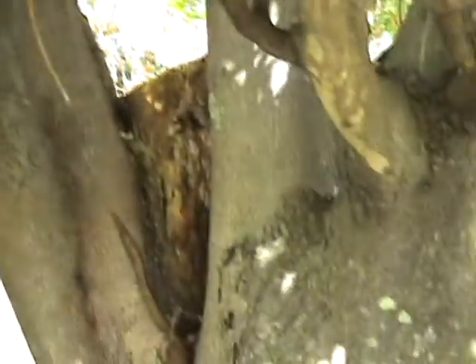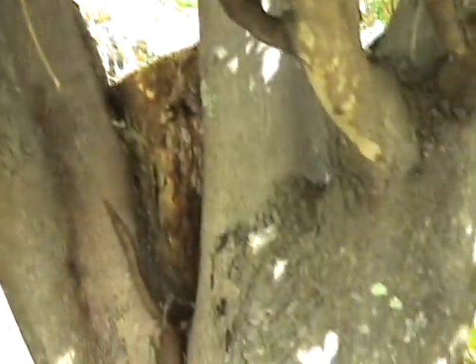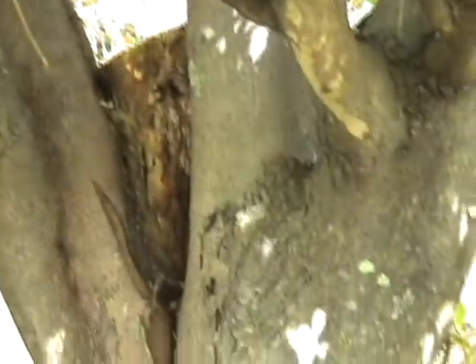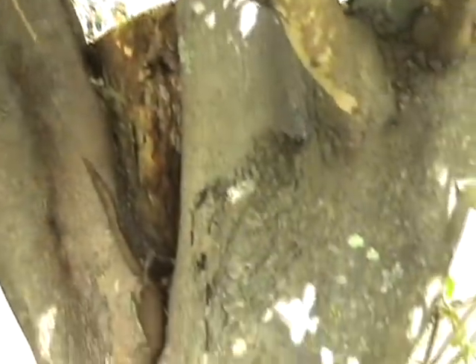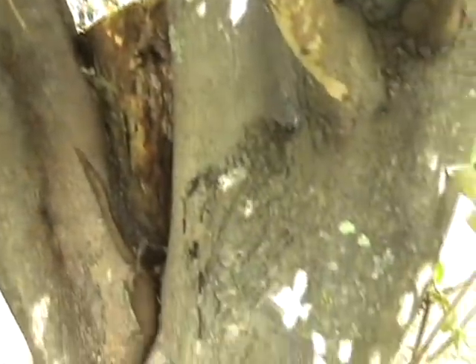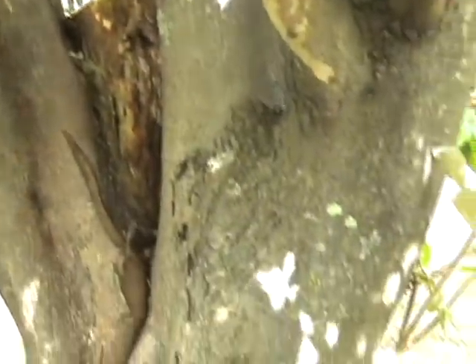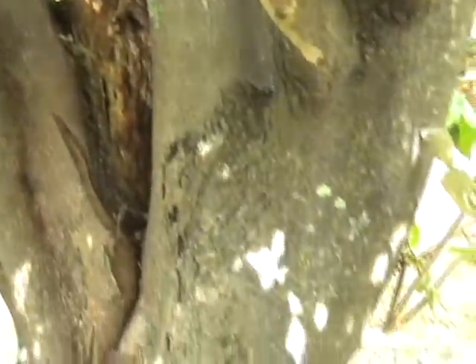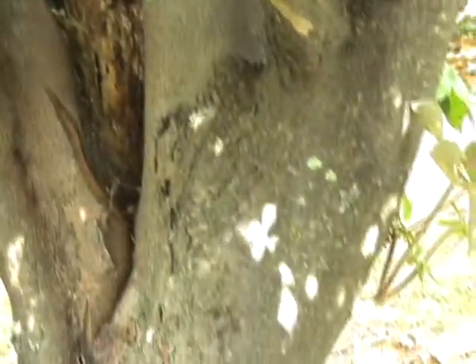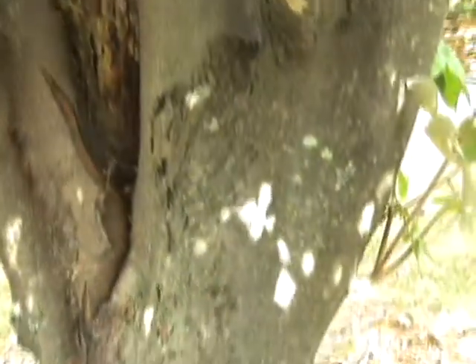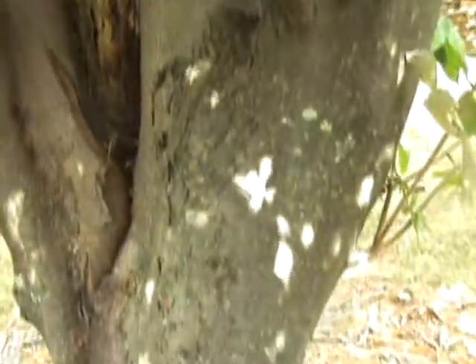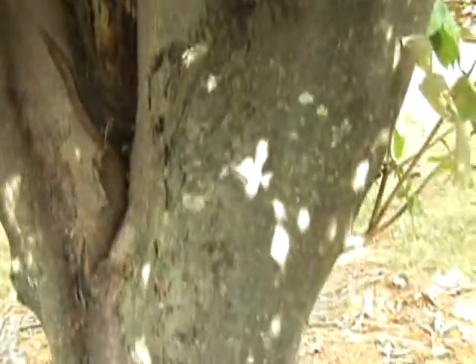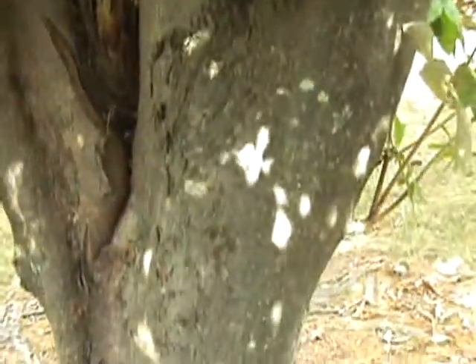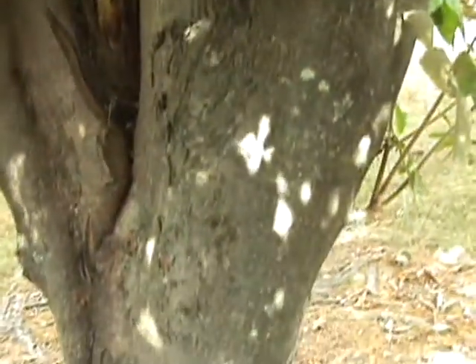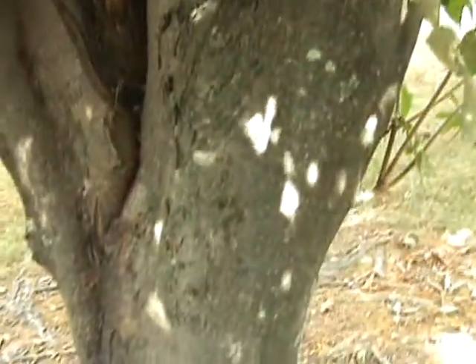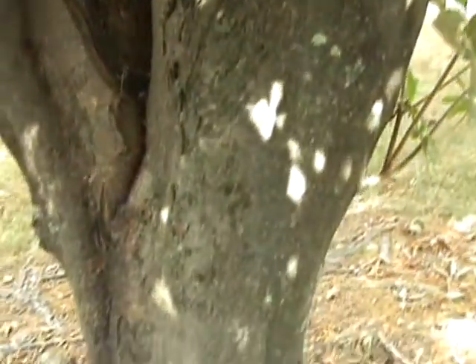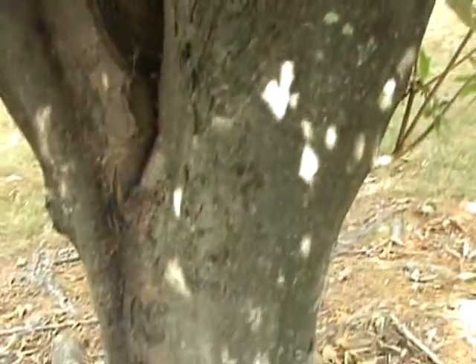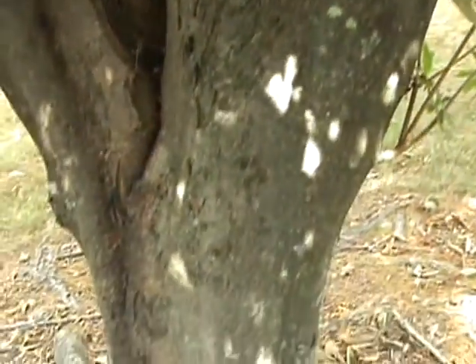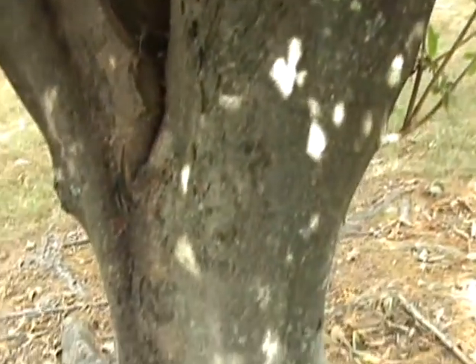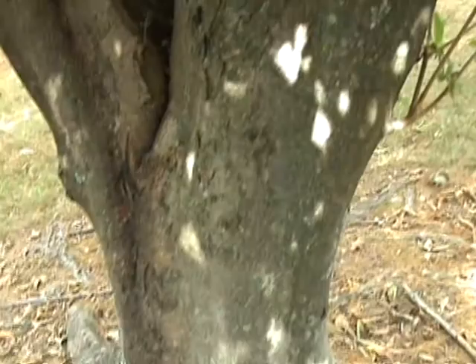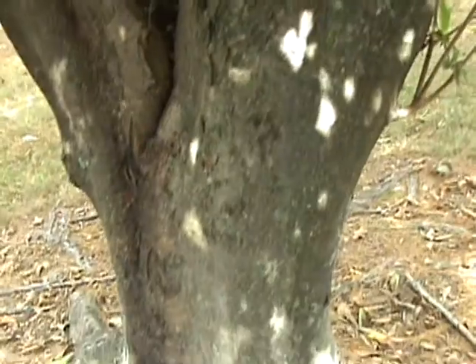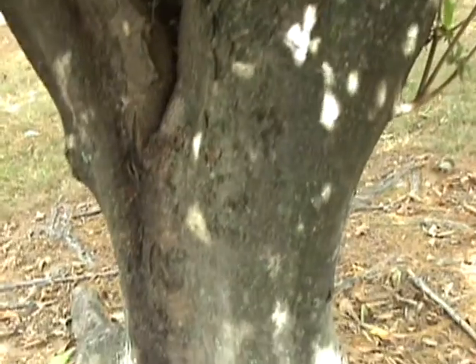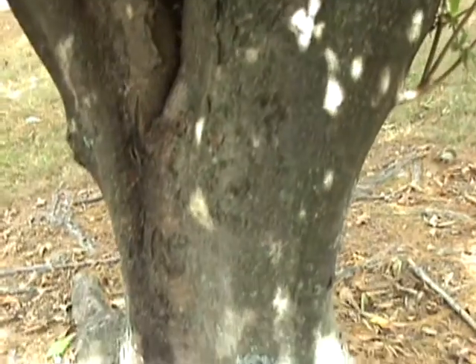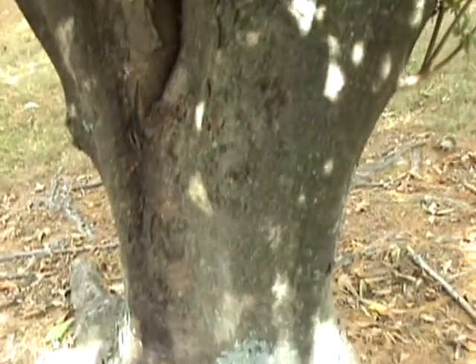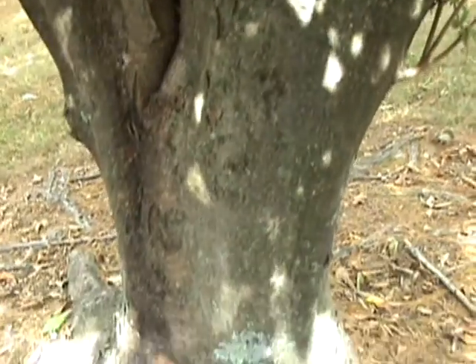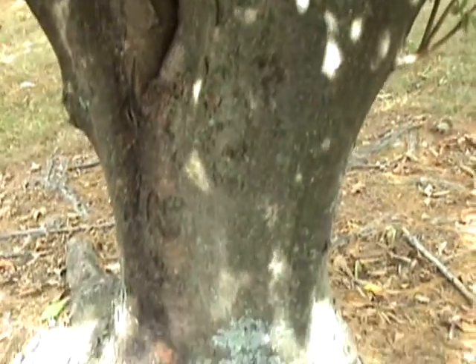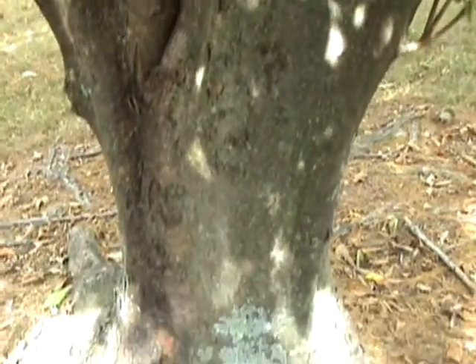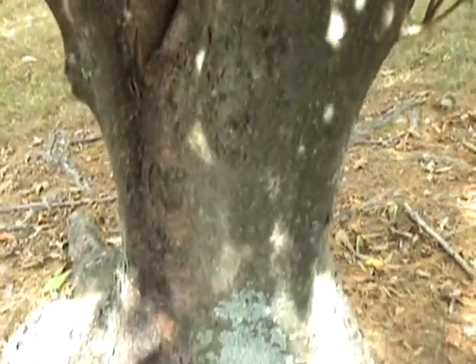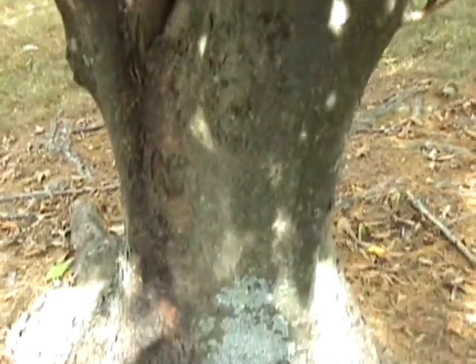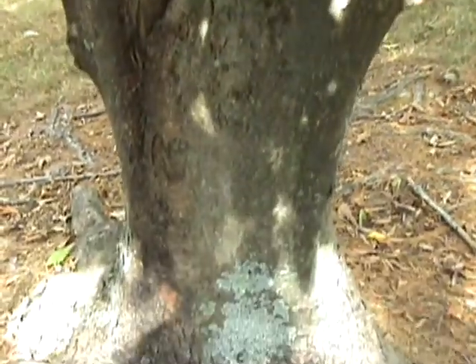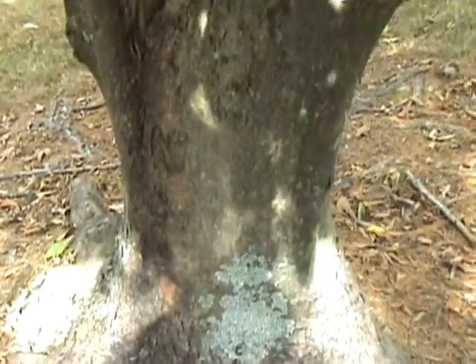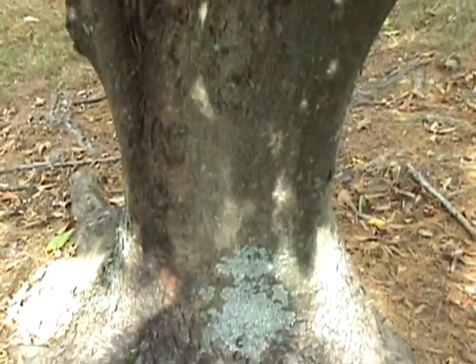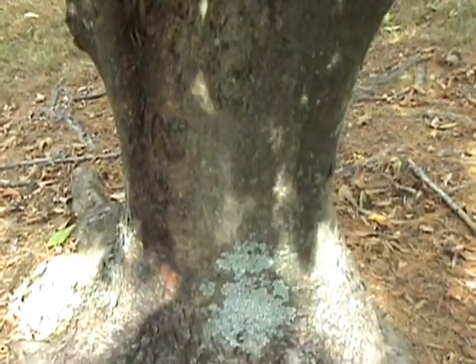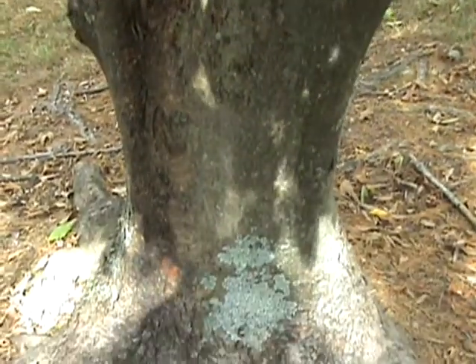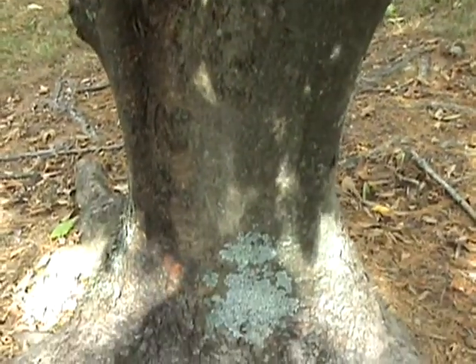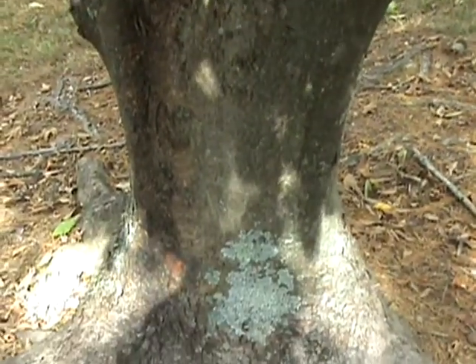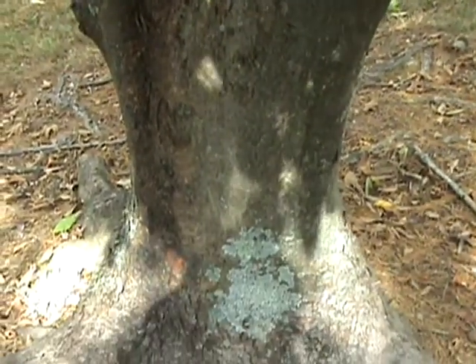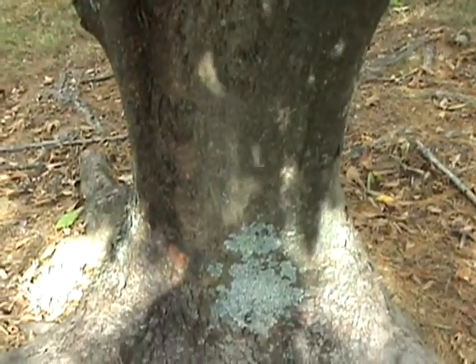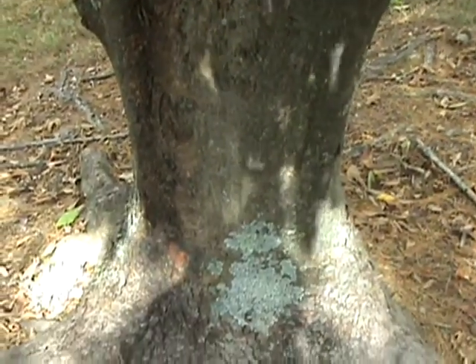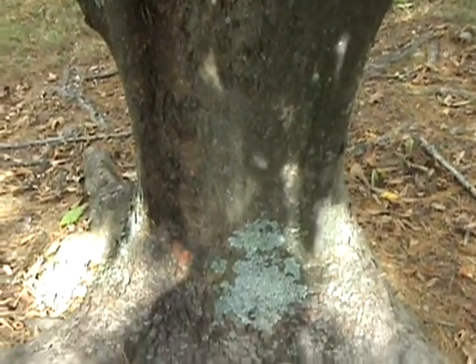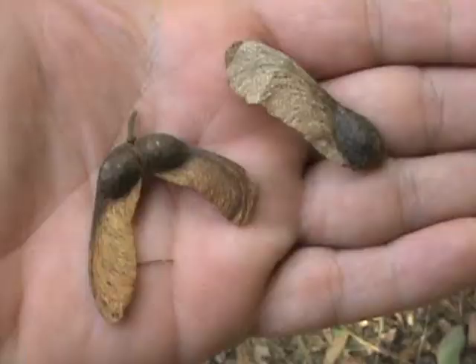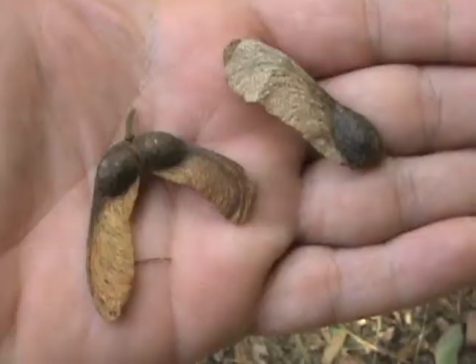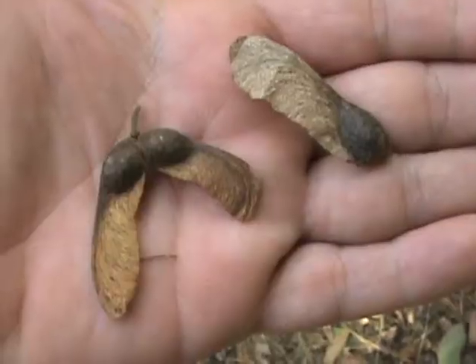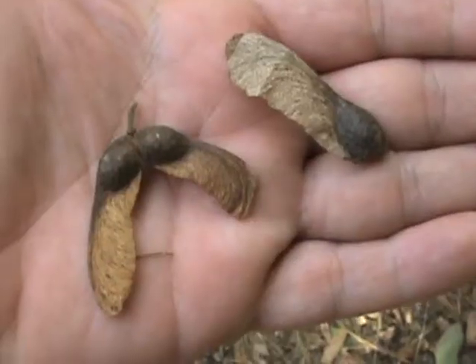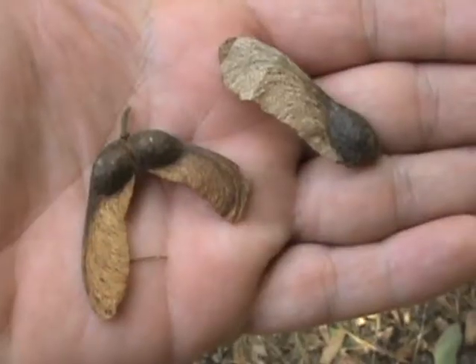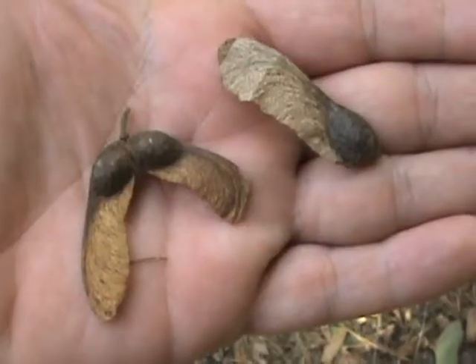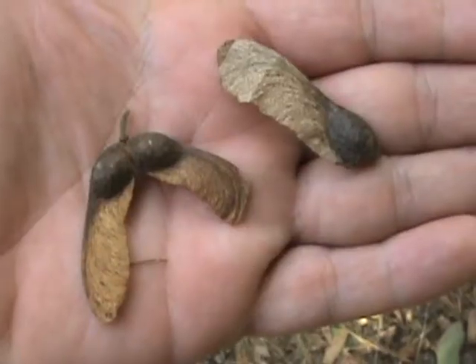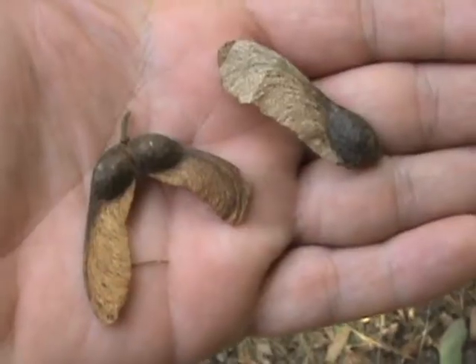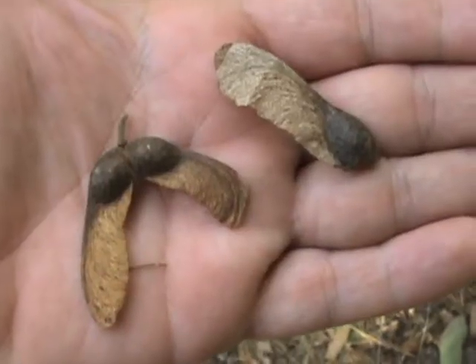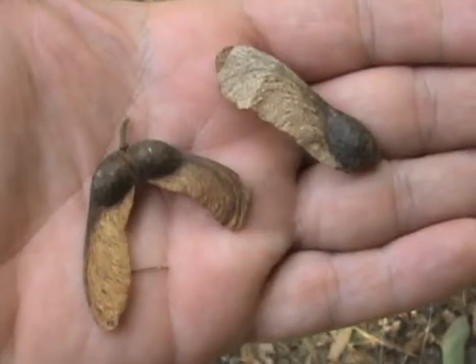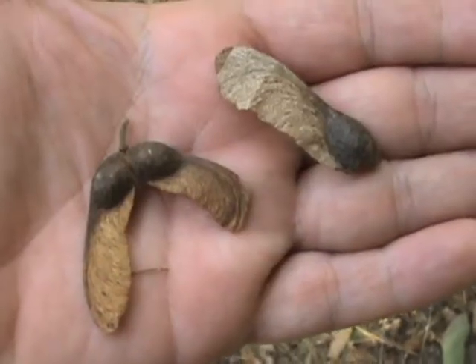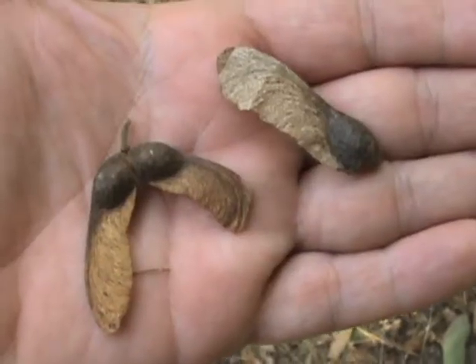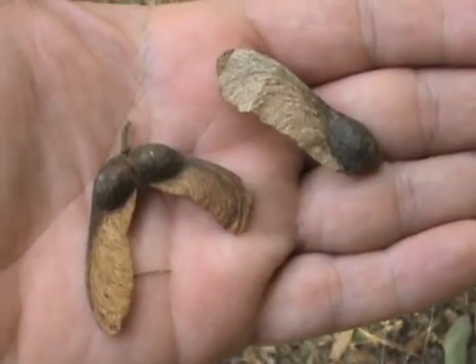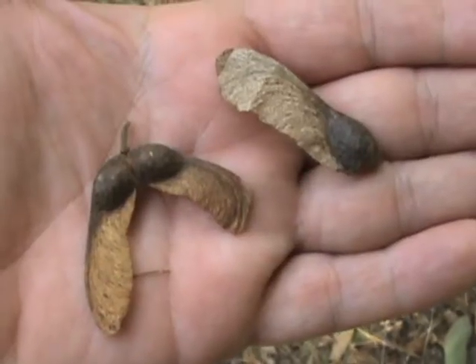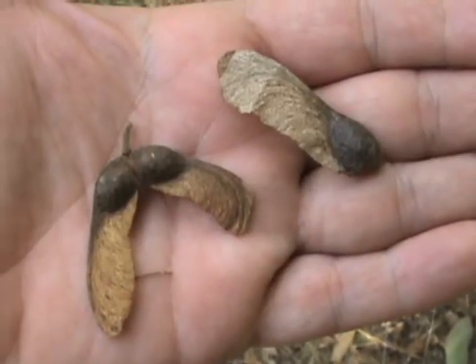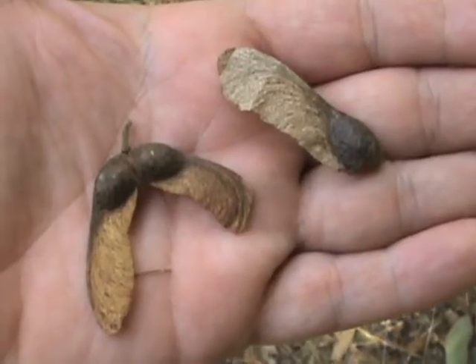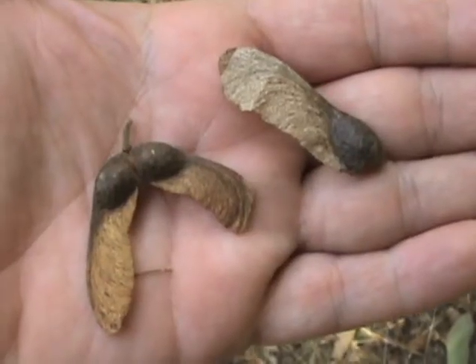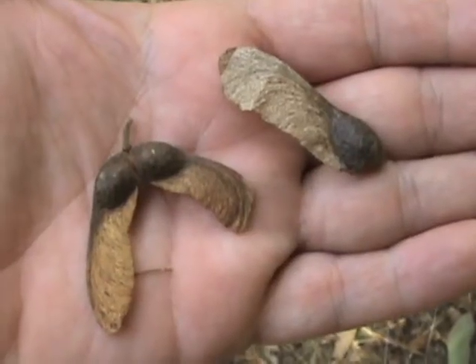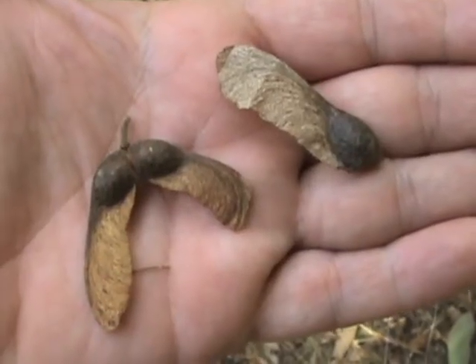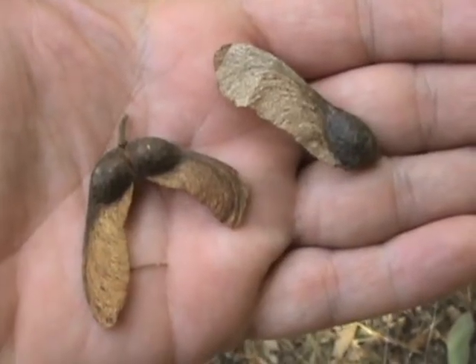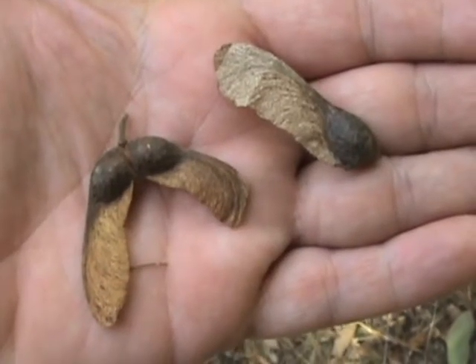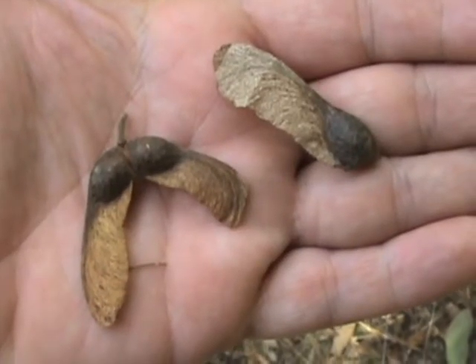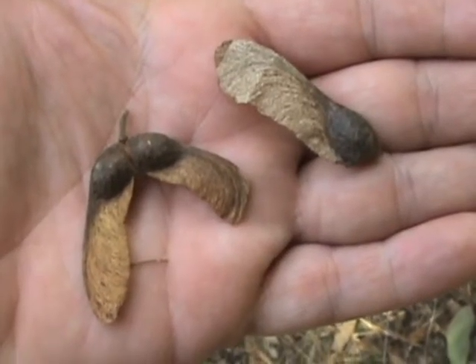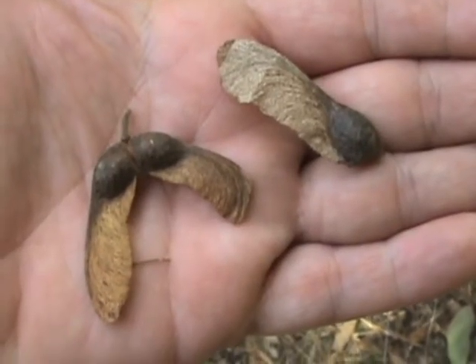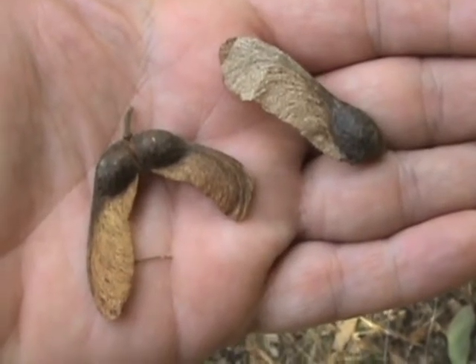The bark is smooth and gray, and the schizocarp makes a V when they're together, and the seed is a very dark color, almost black.